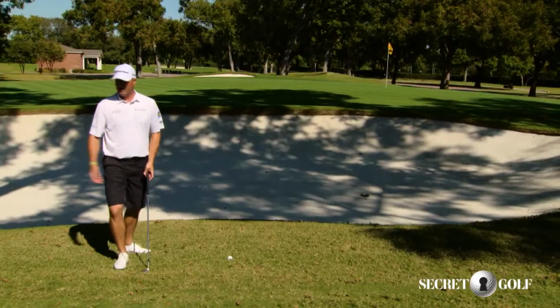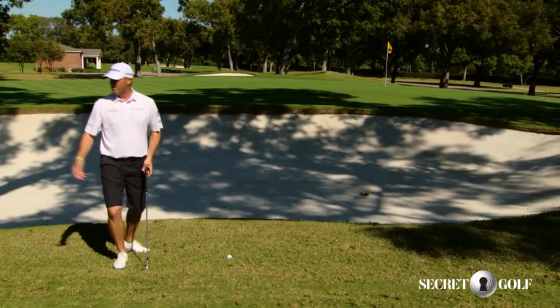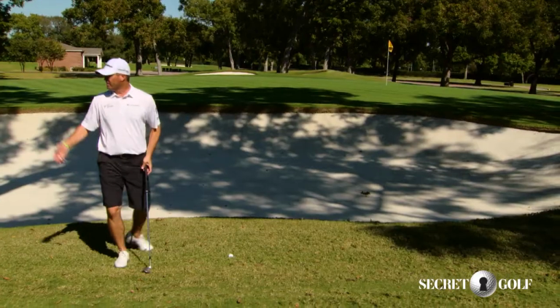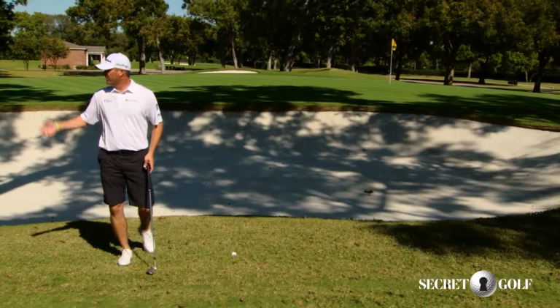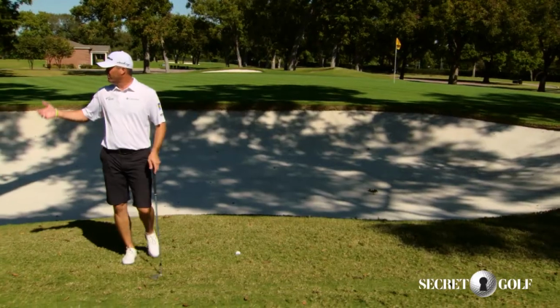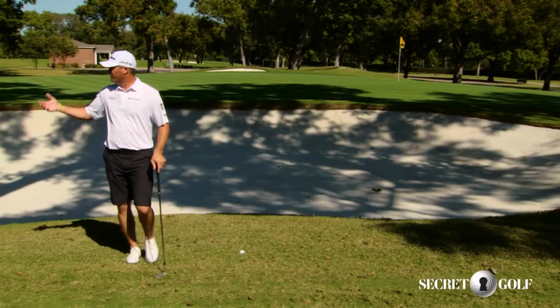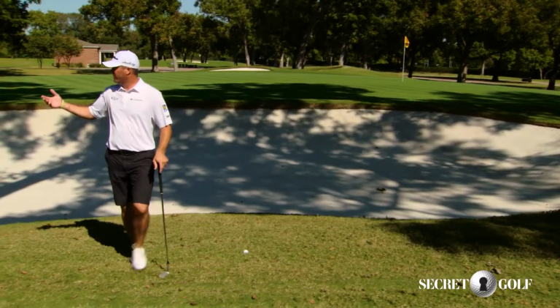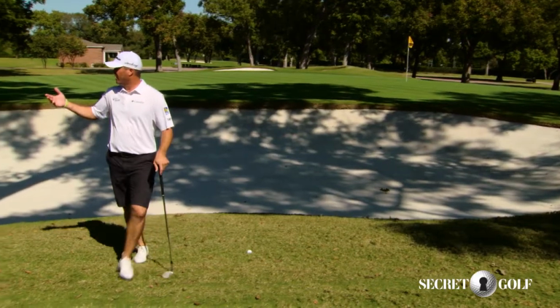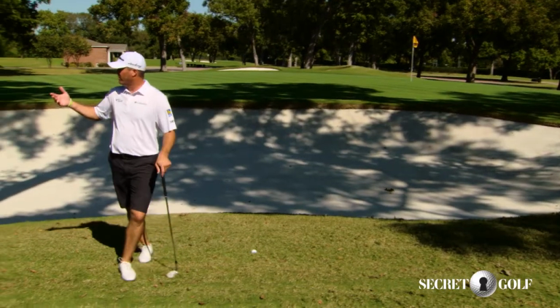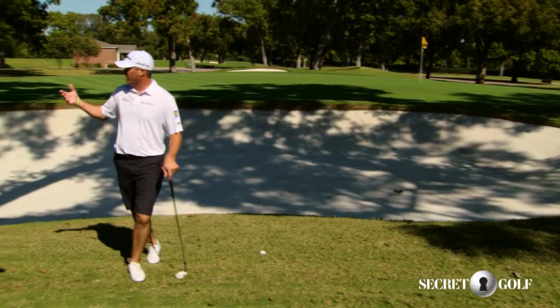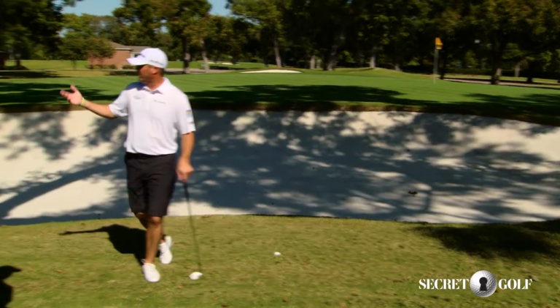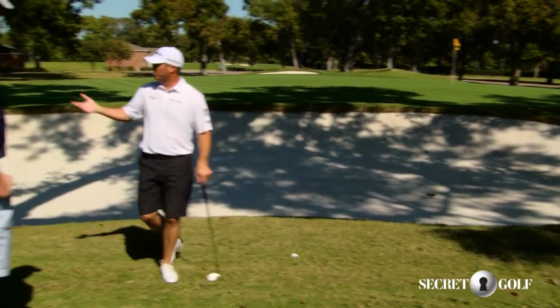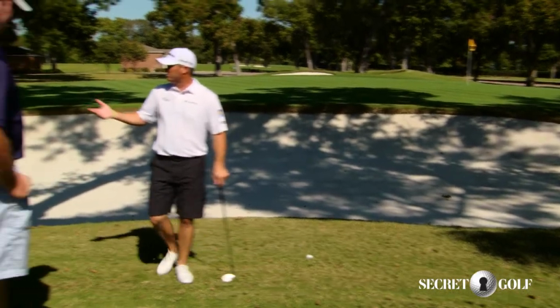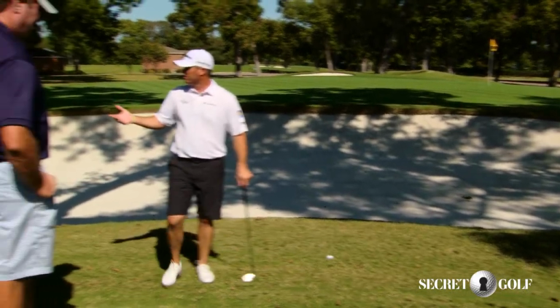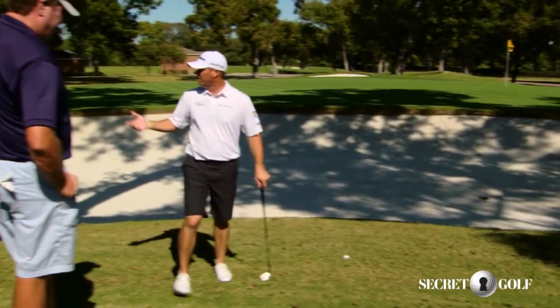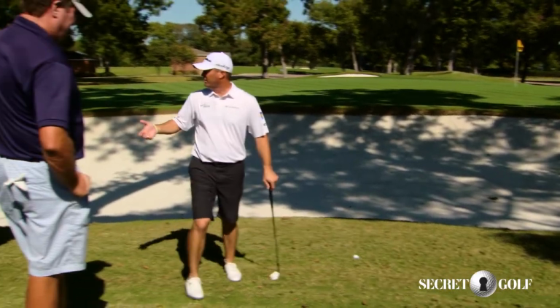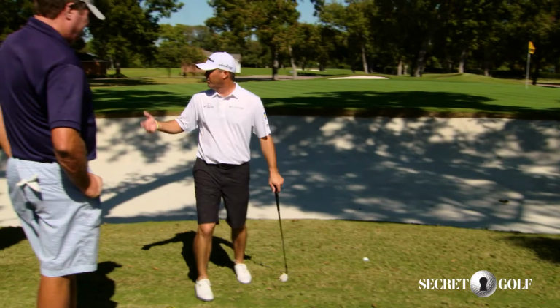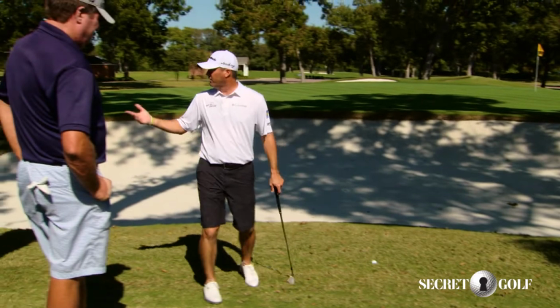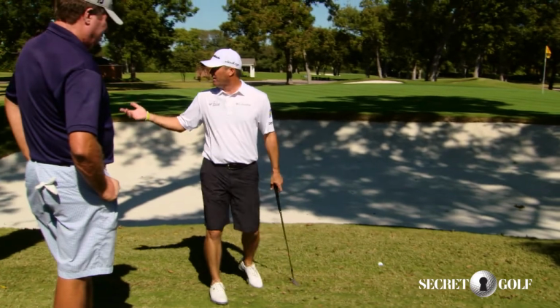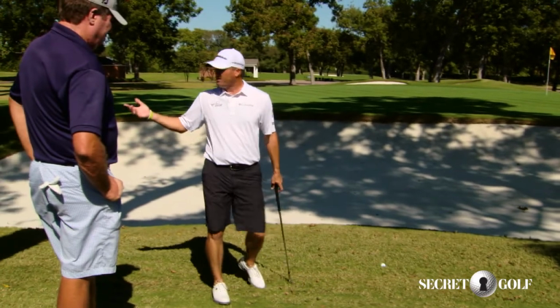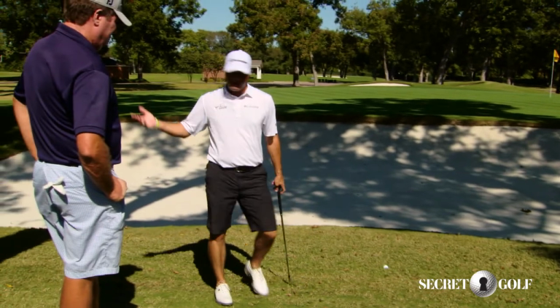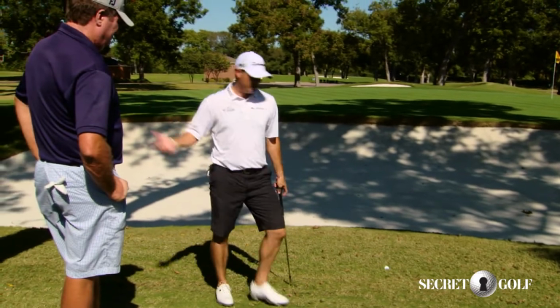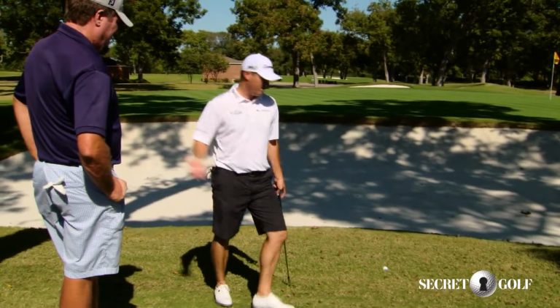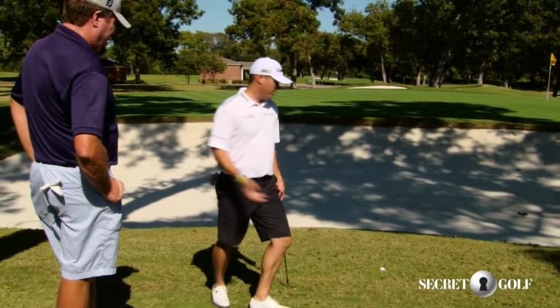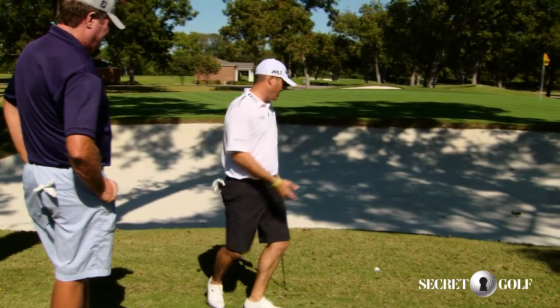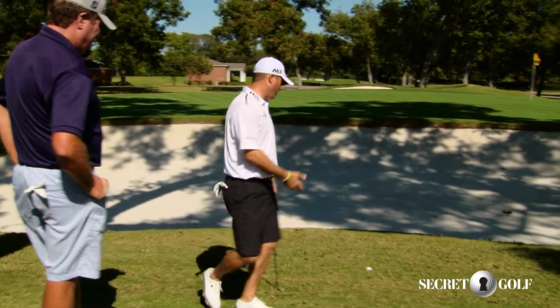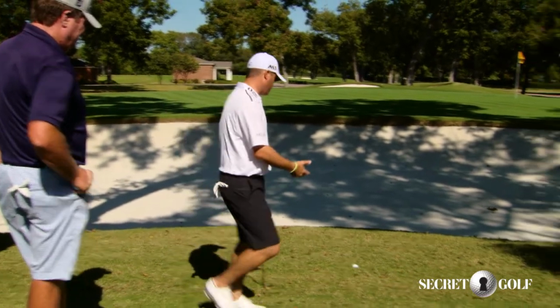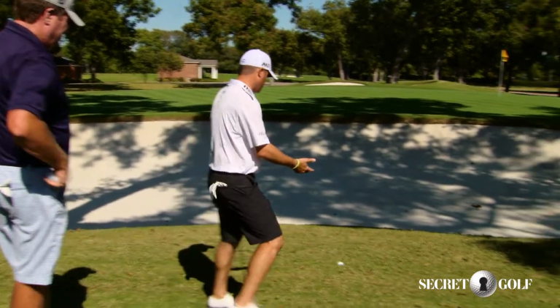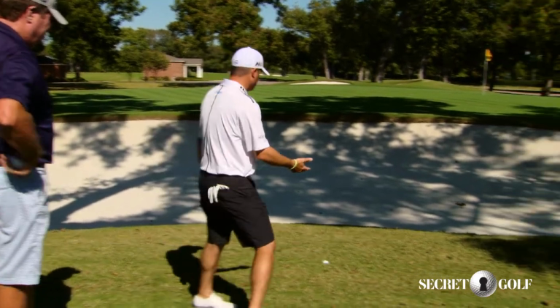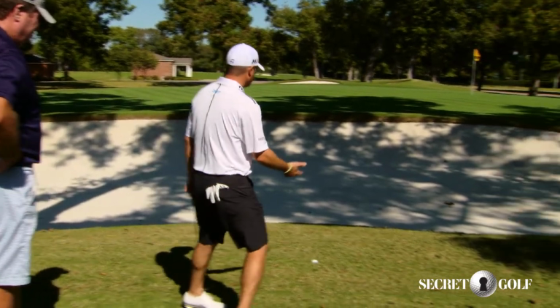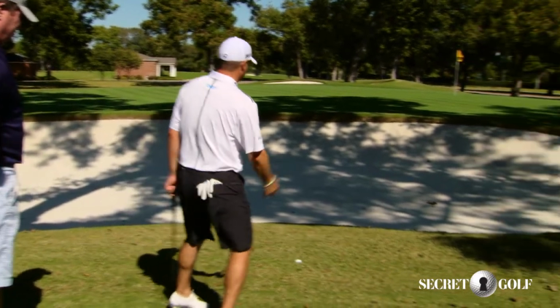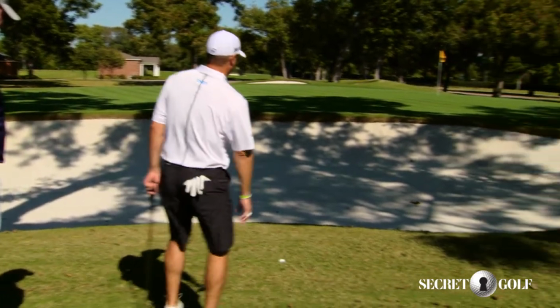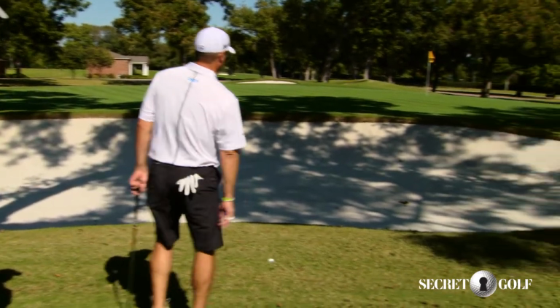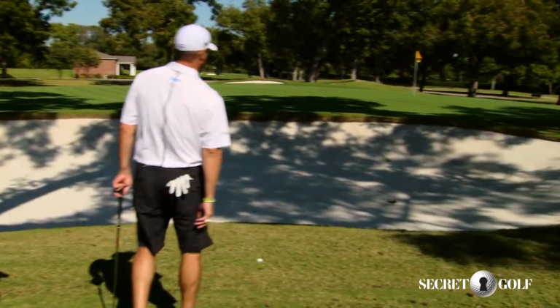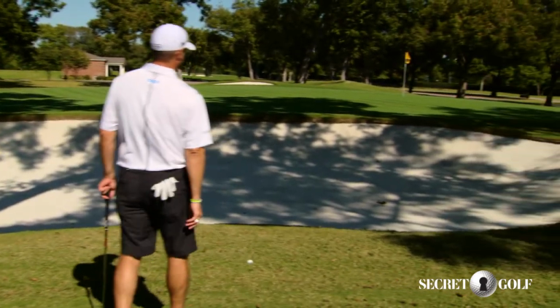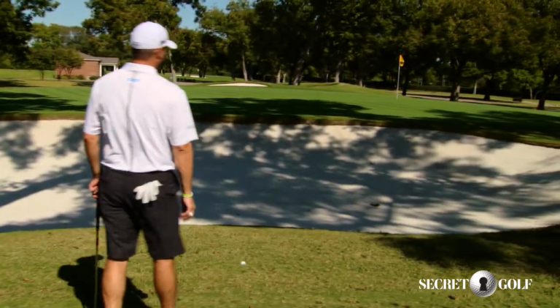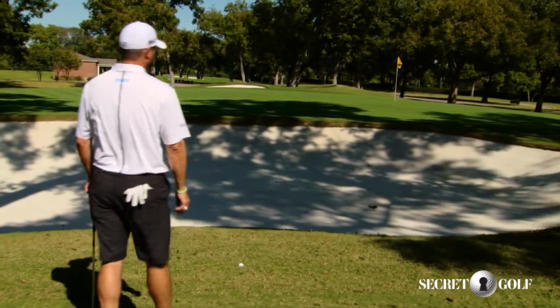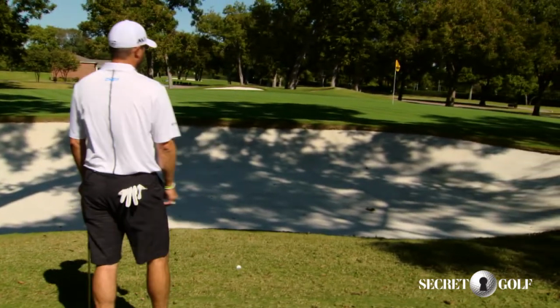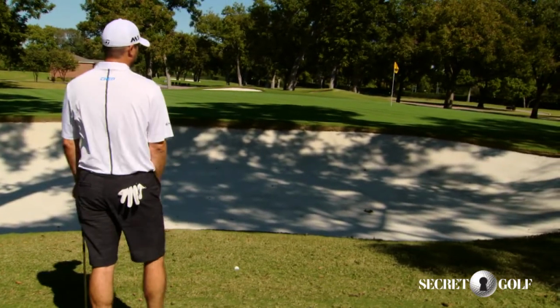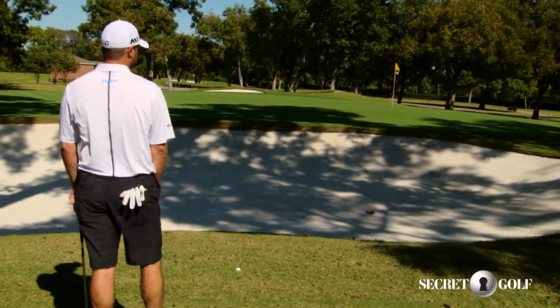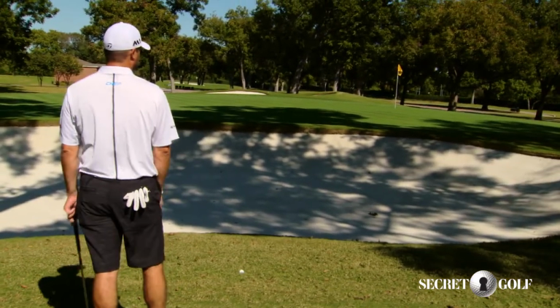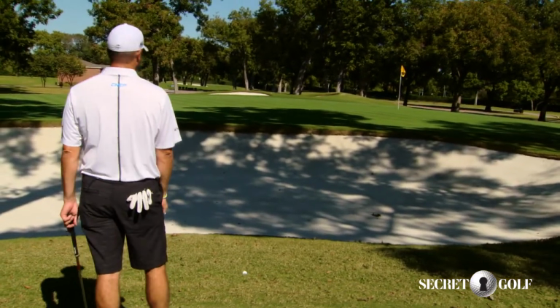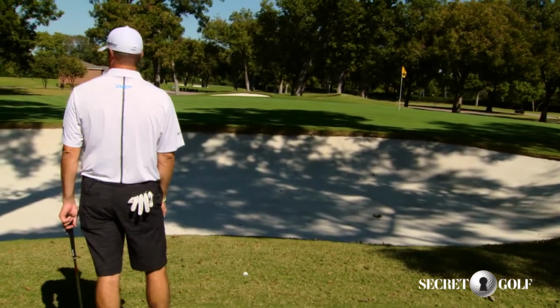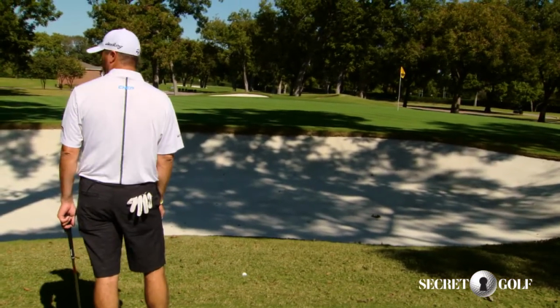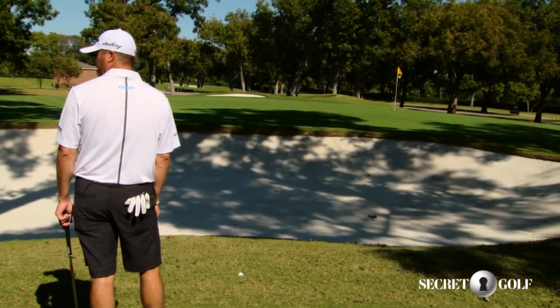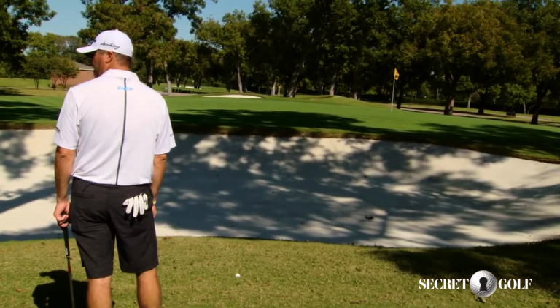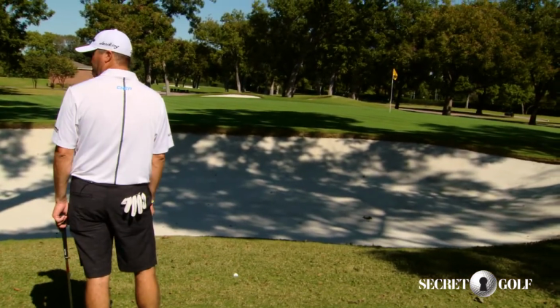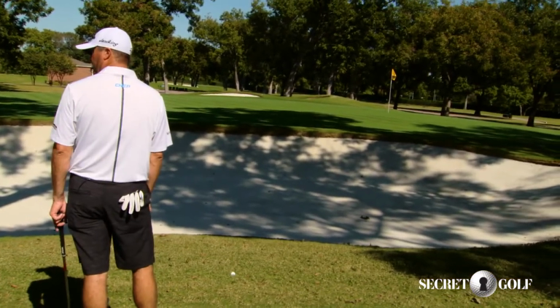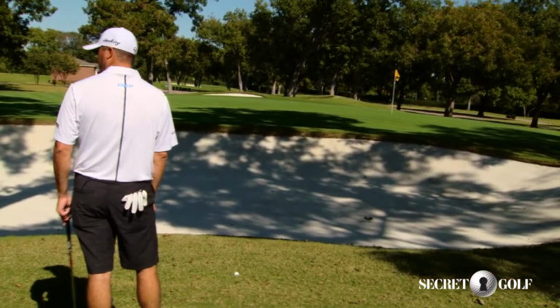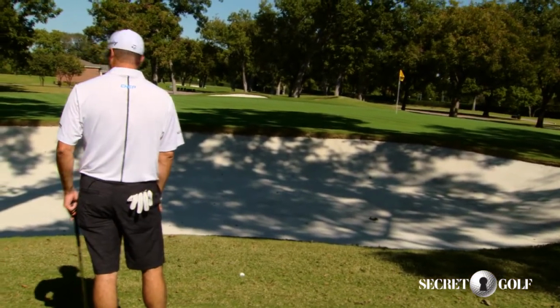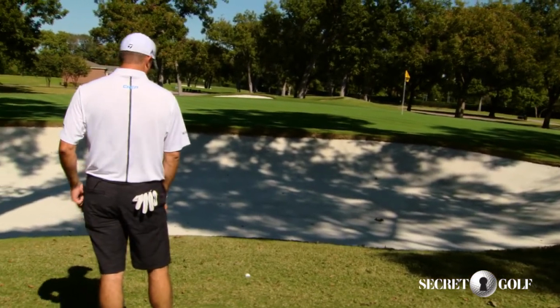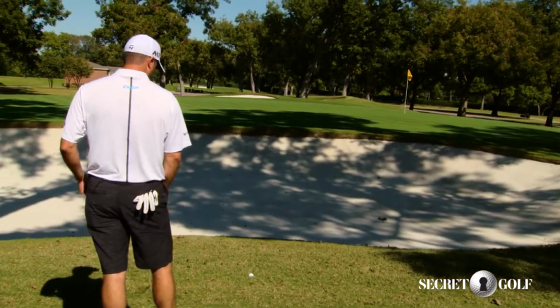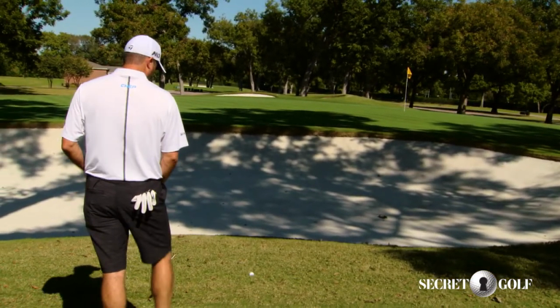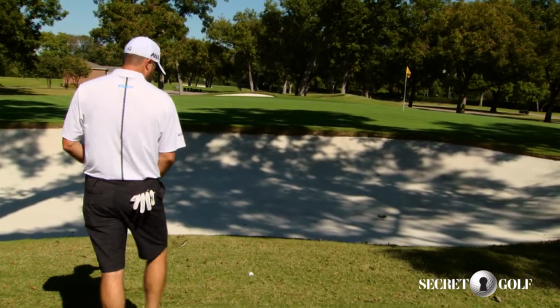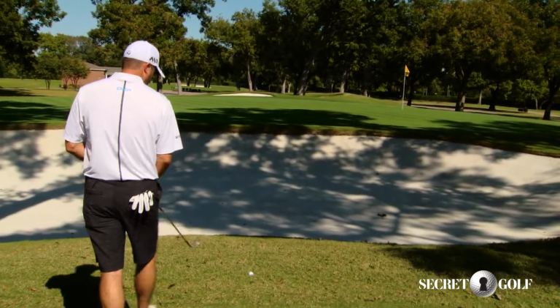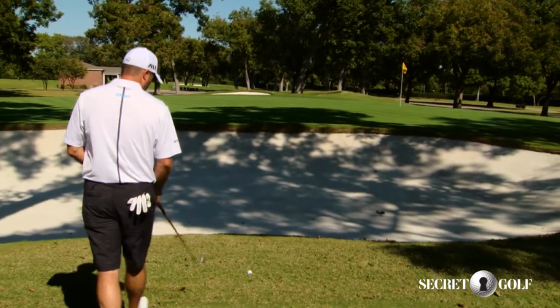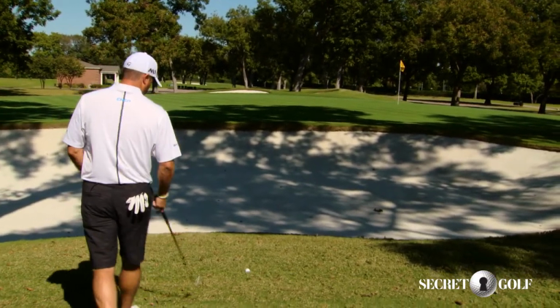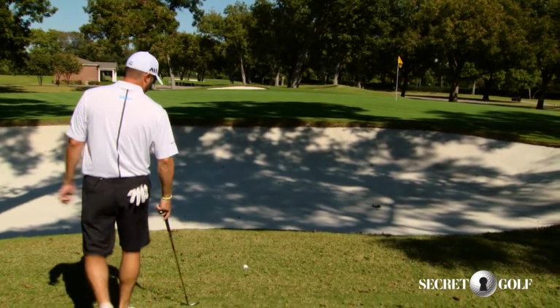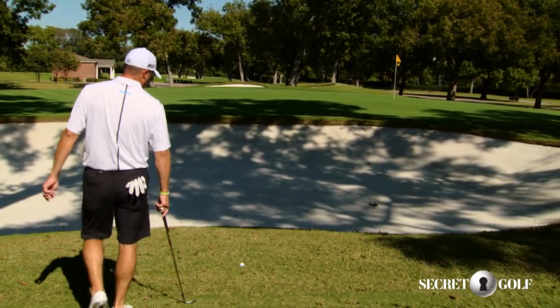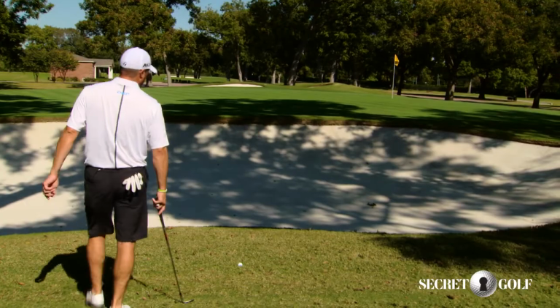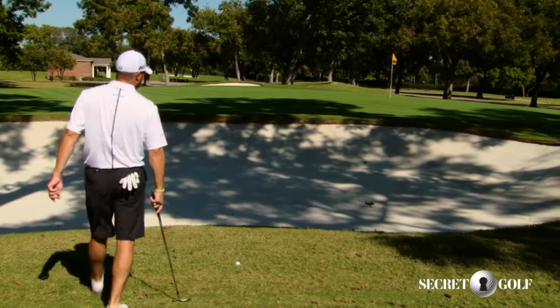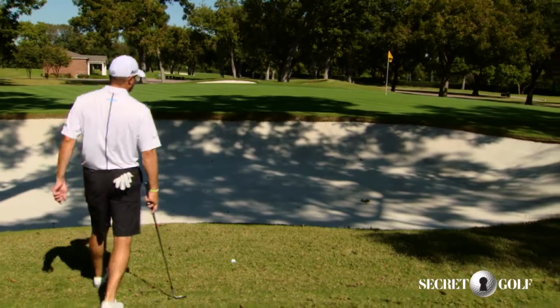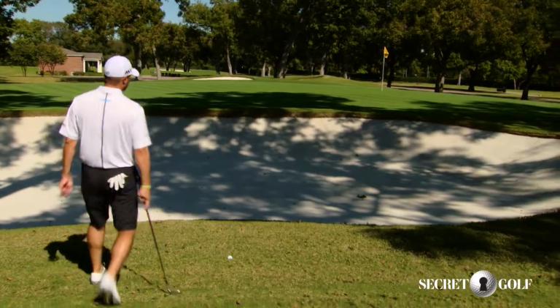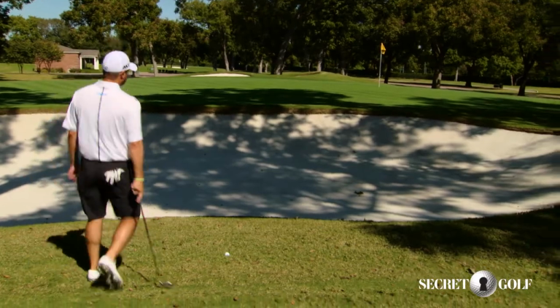We got lucky with the tree, unlucky with the lie back there, but now we're stuck with this difficult pitch shot, so we're going to really try to minimize the damage.